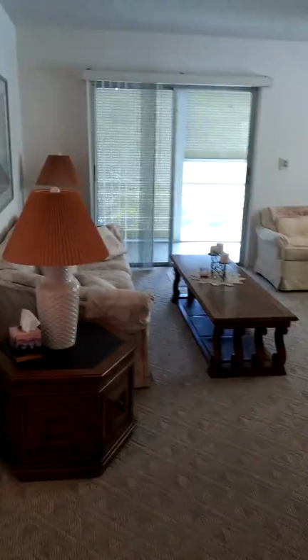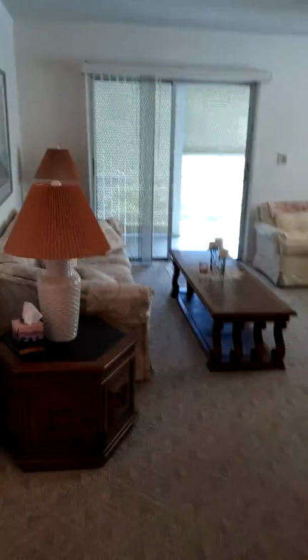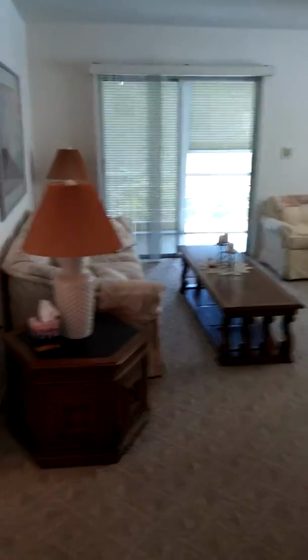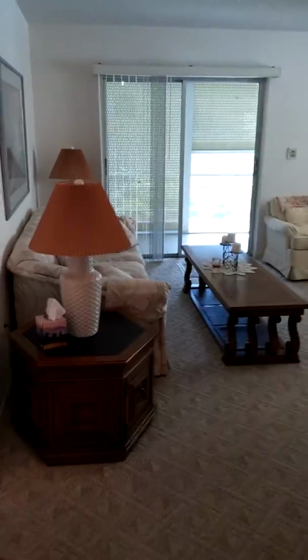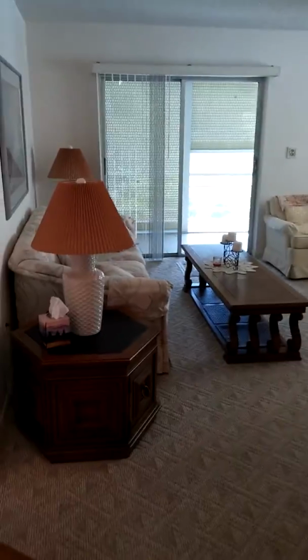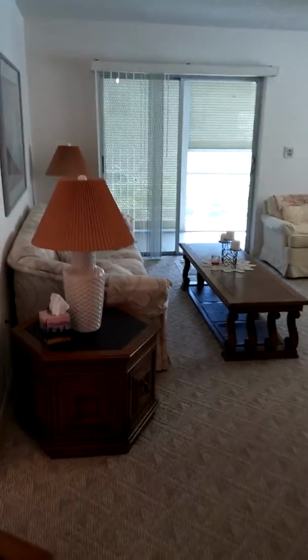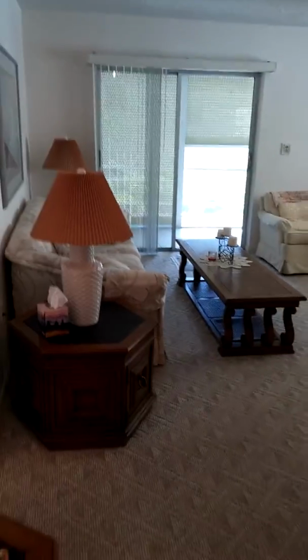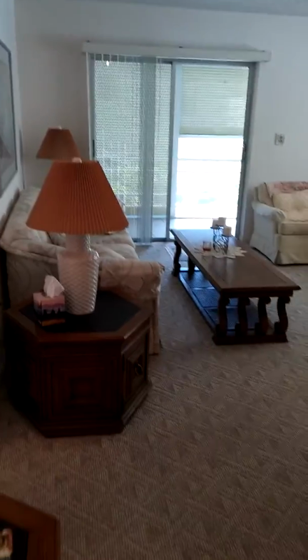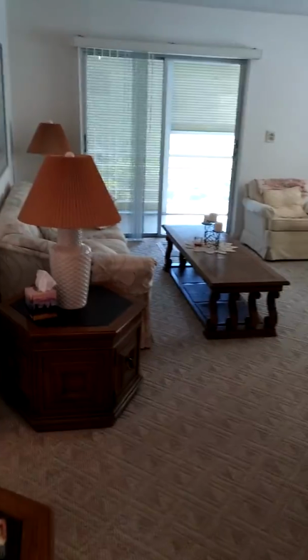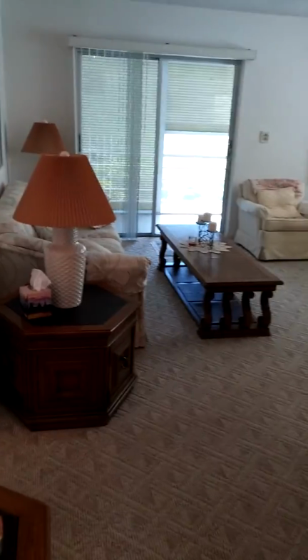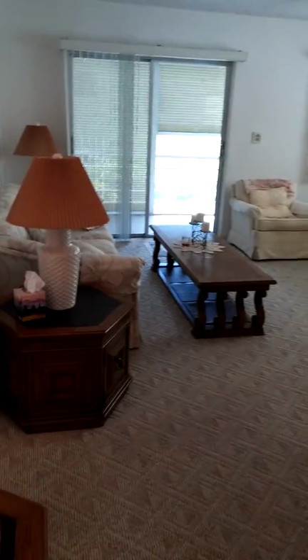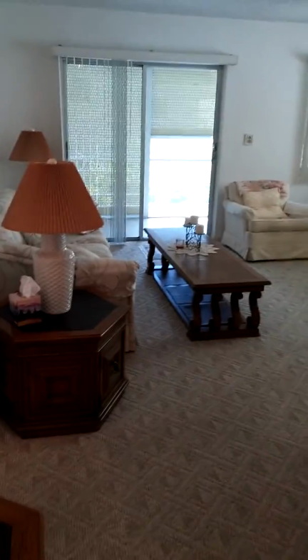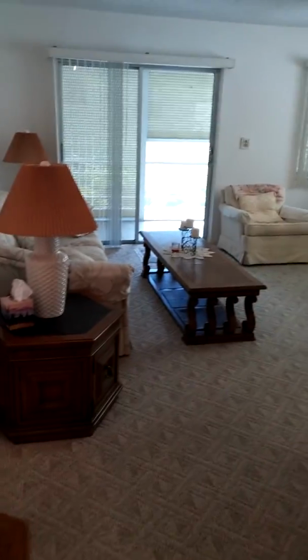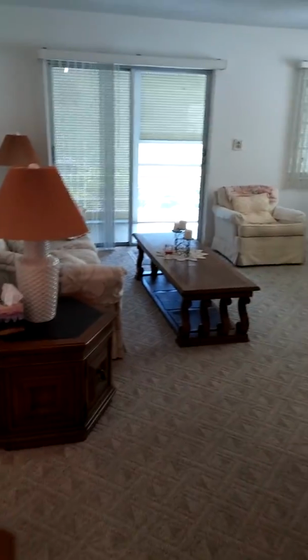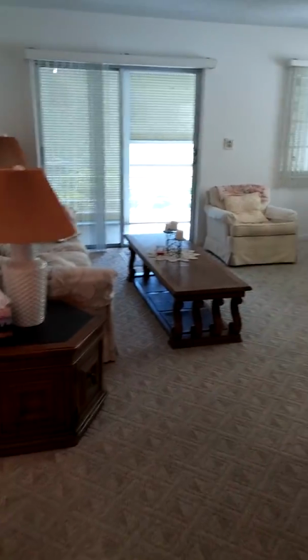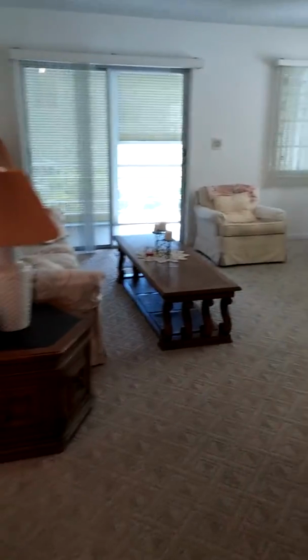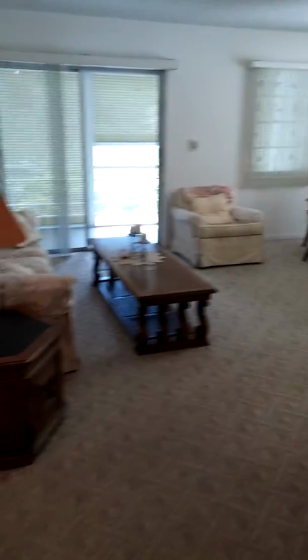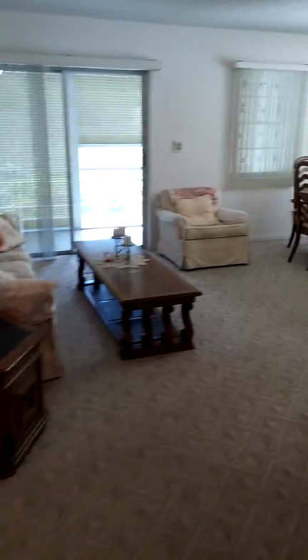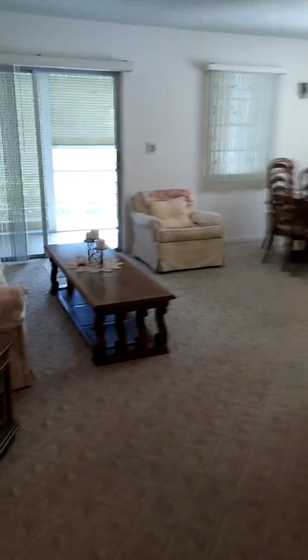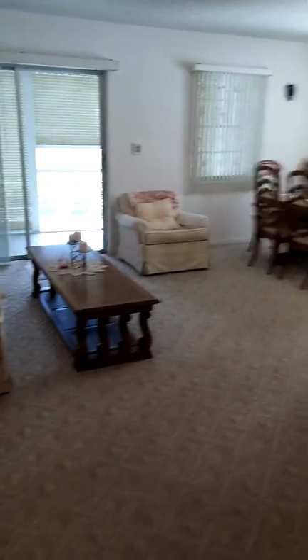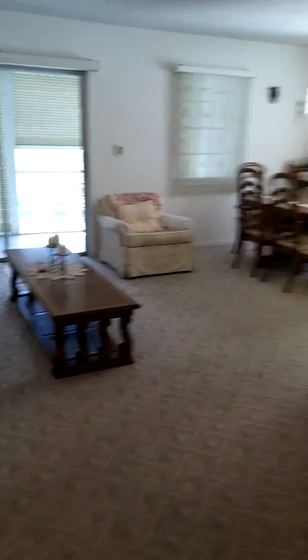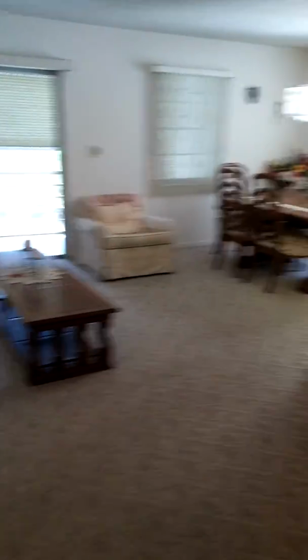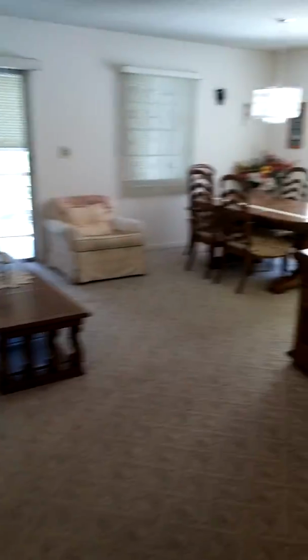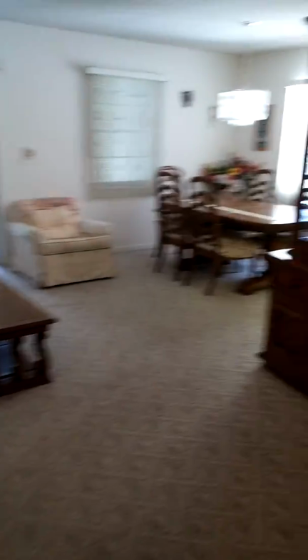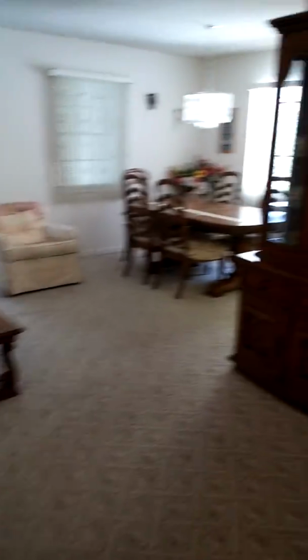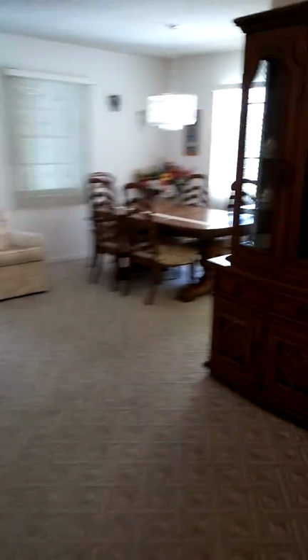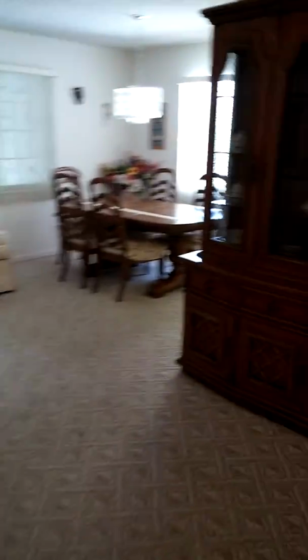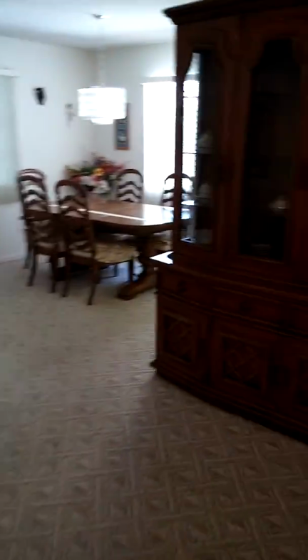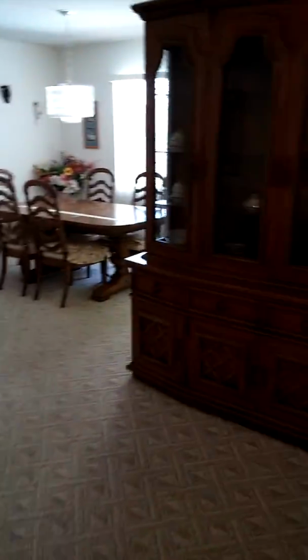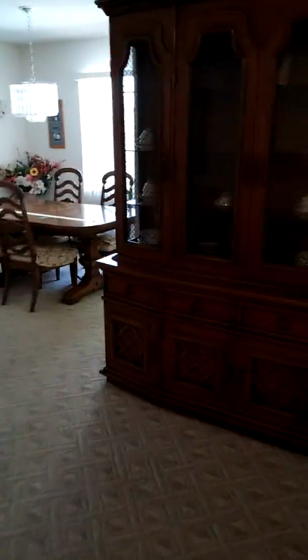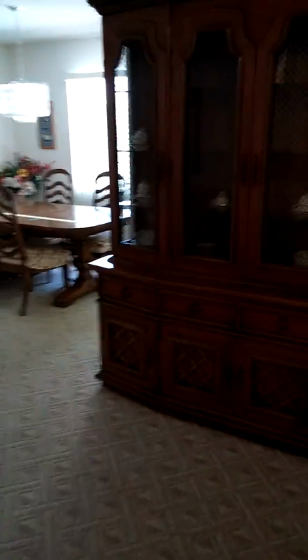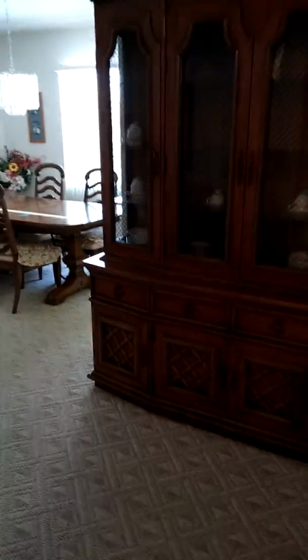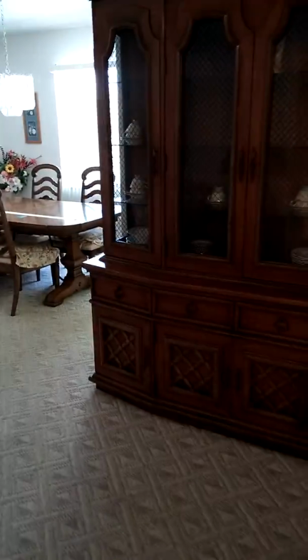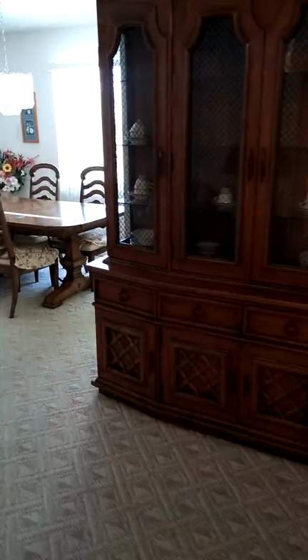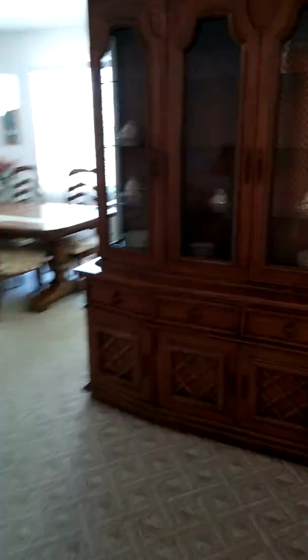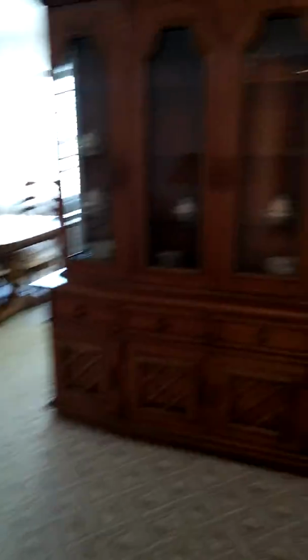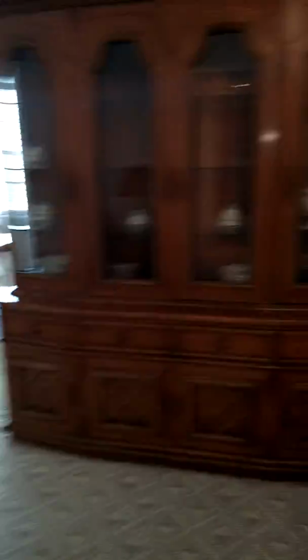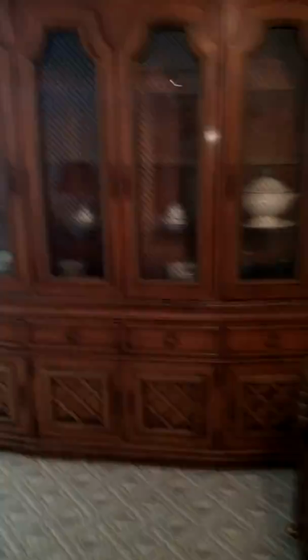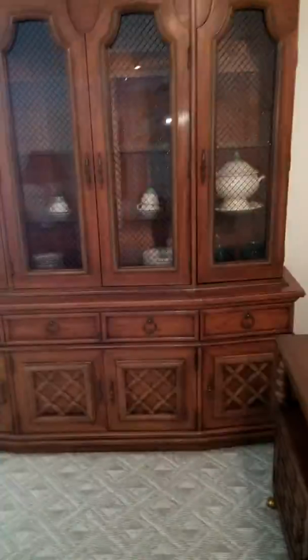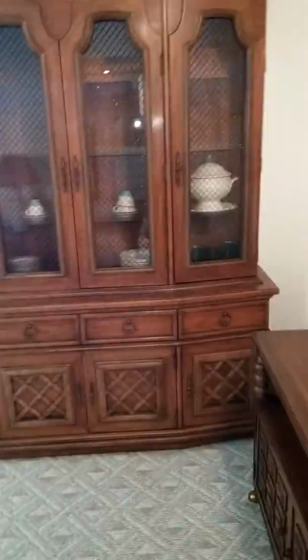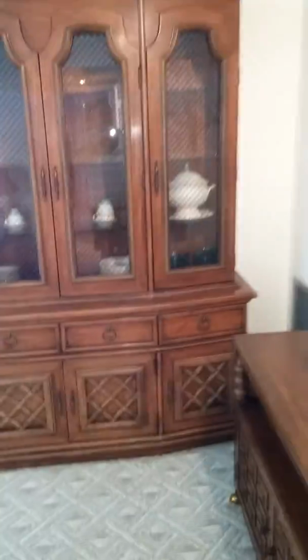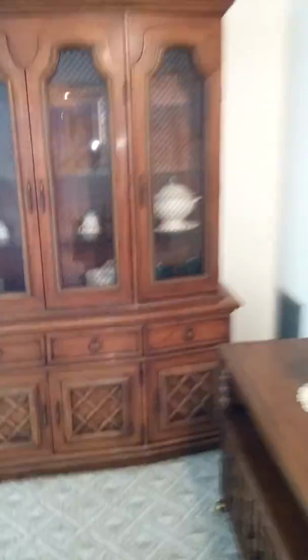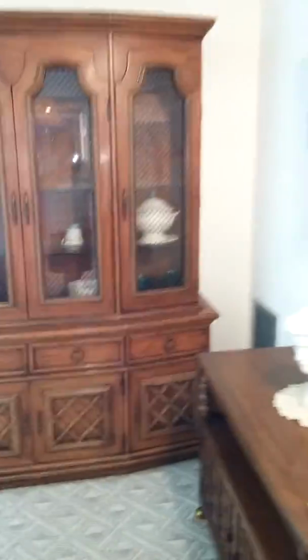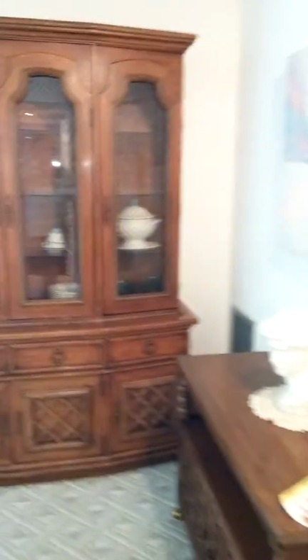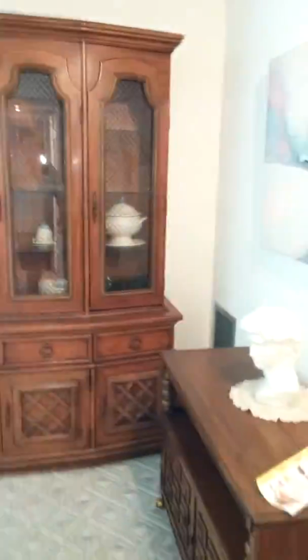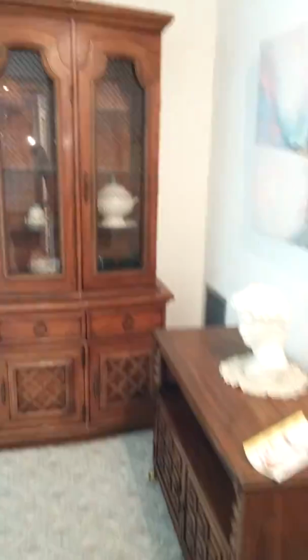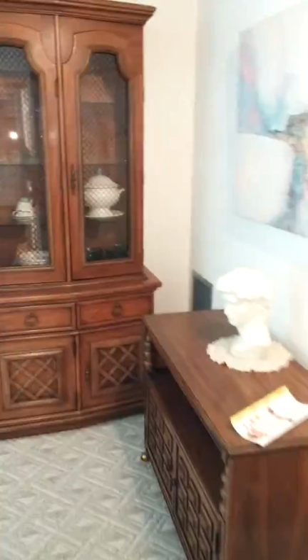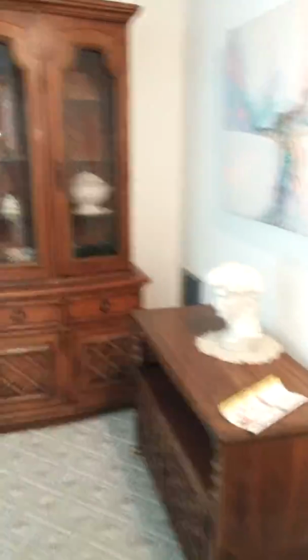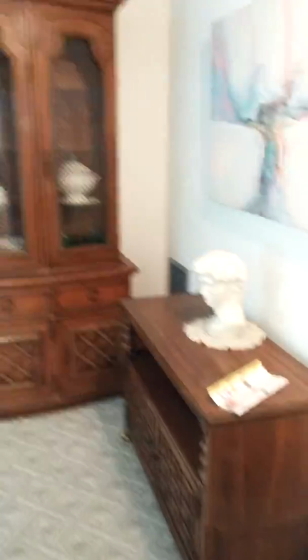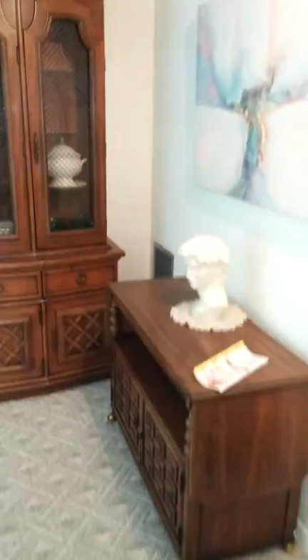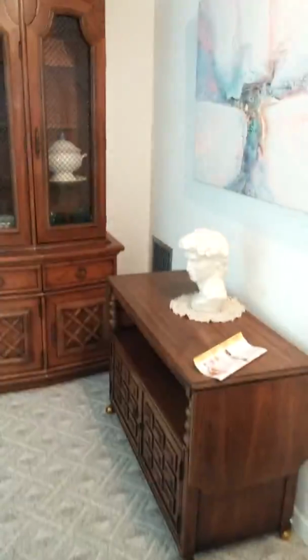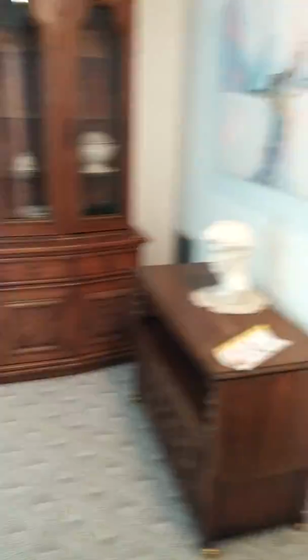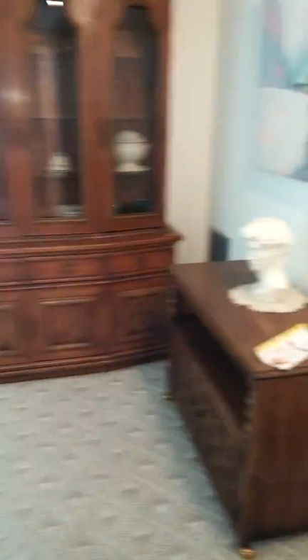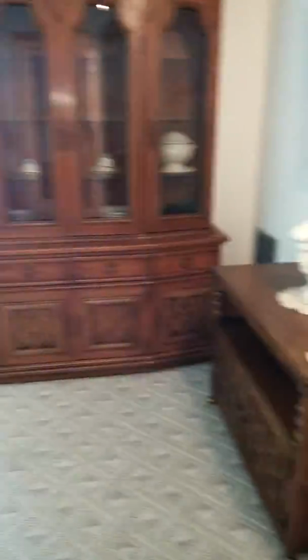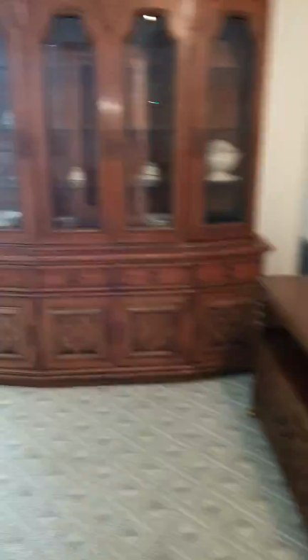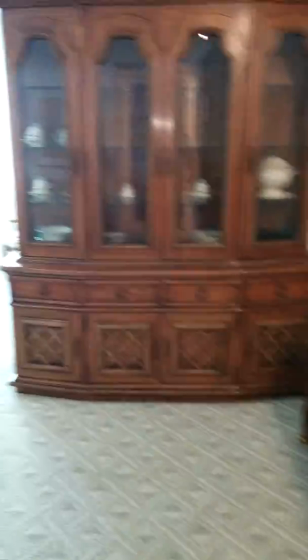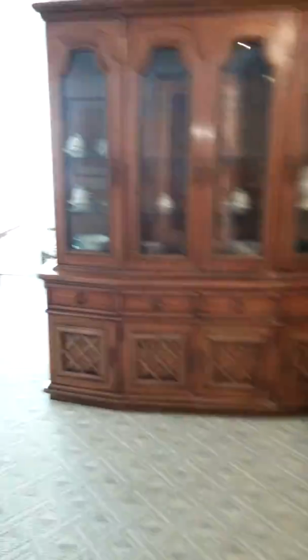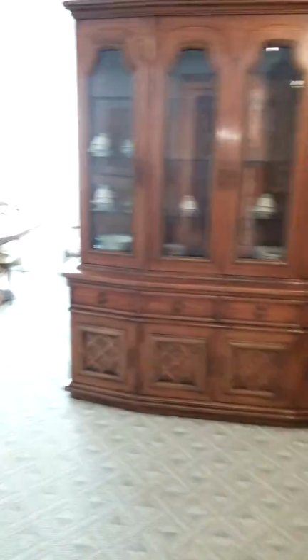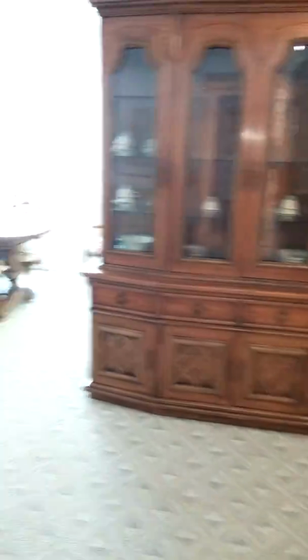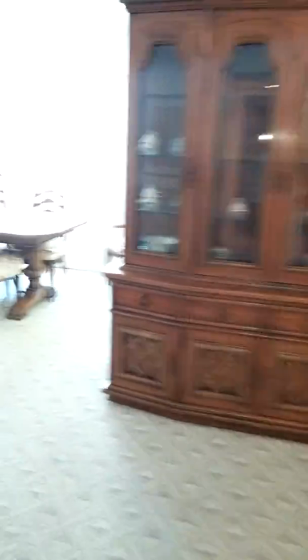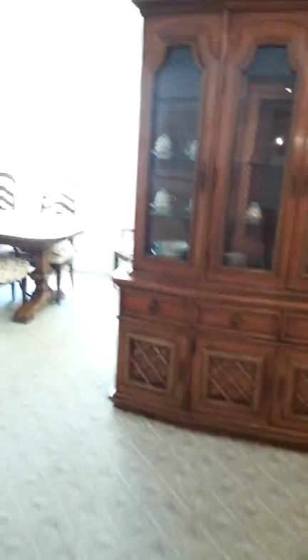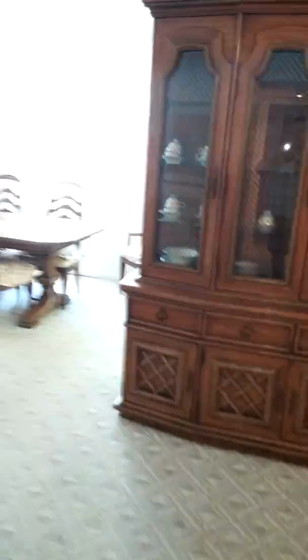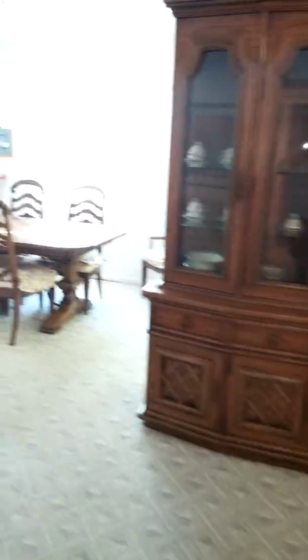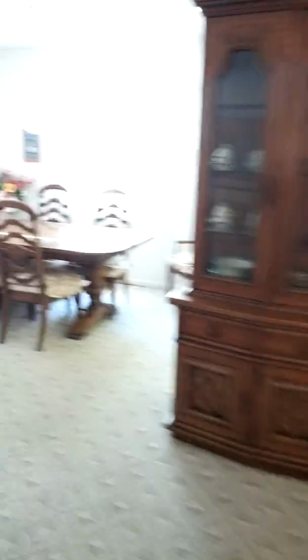Rusty, this is the living room. The rest of the living room right here. It's pretty big.